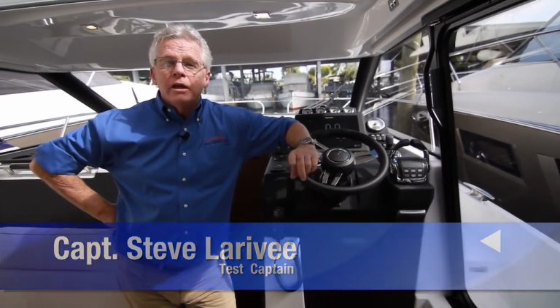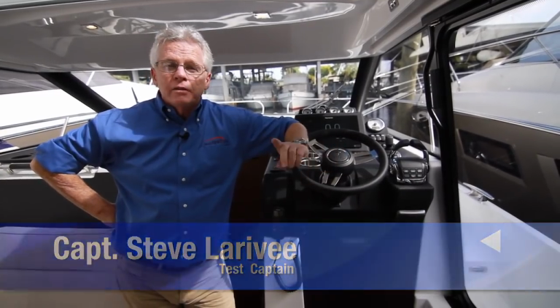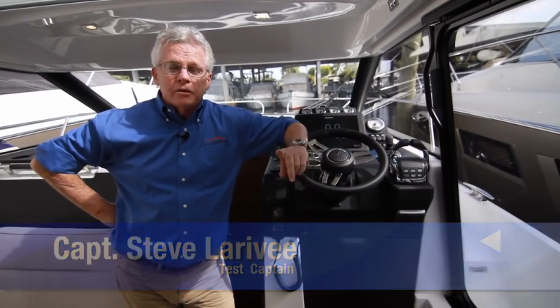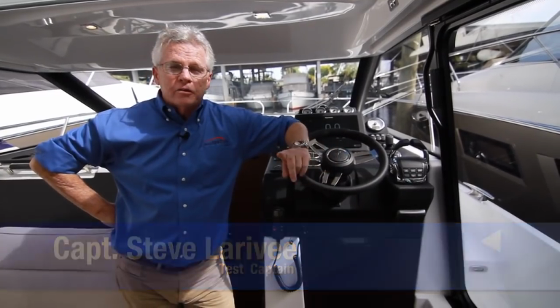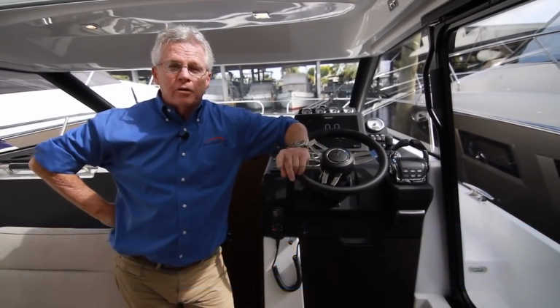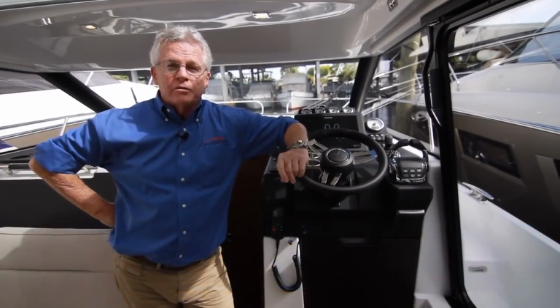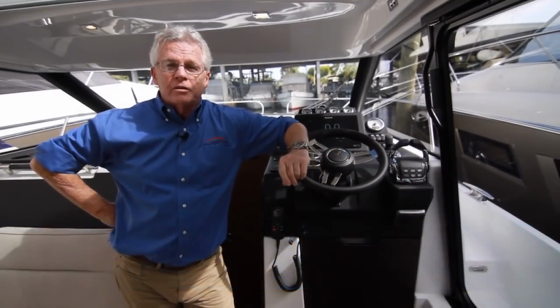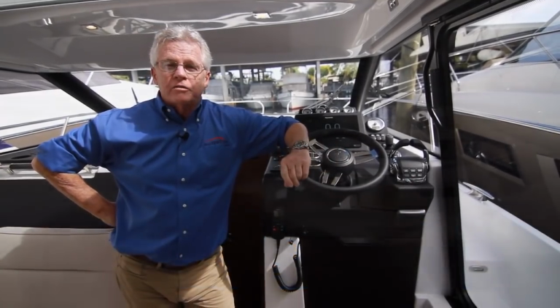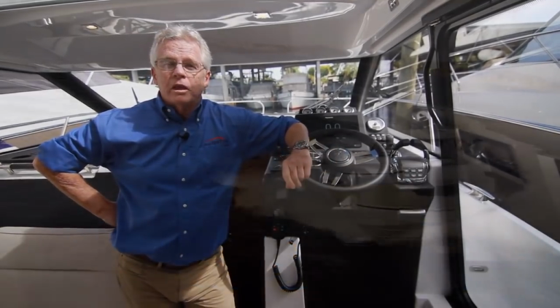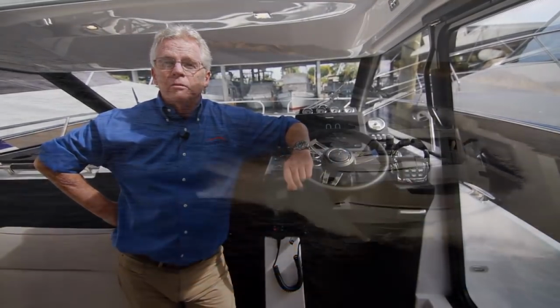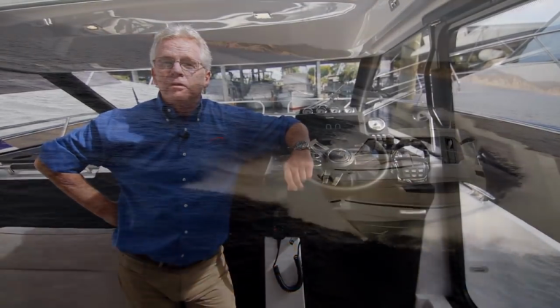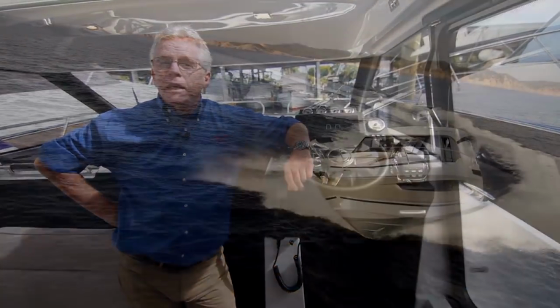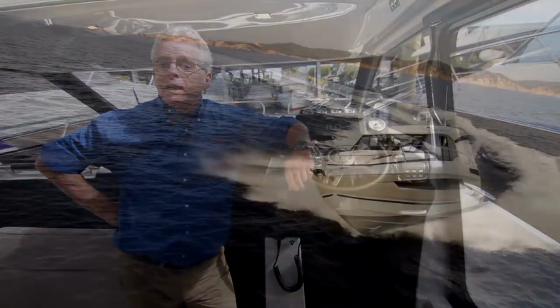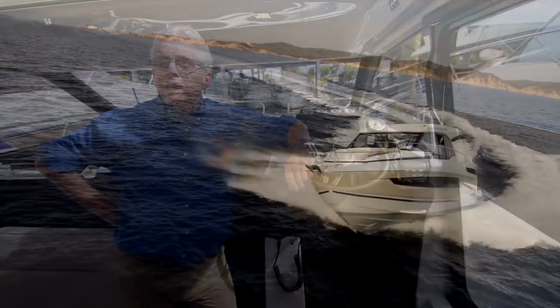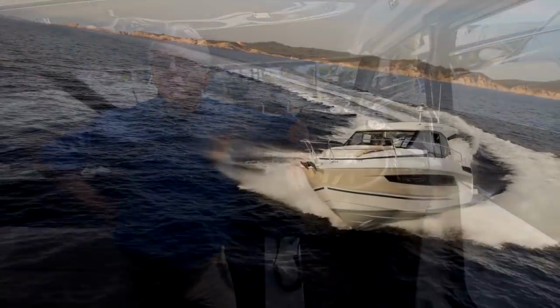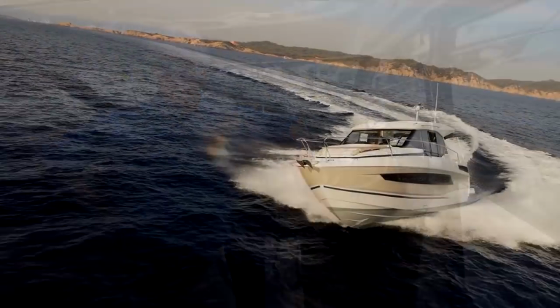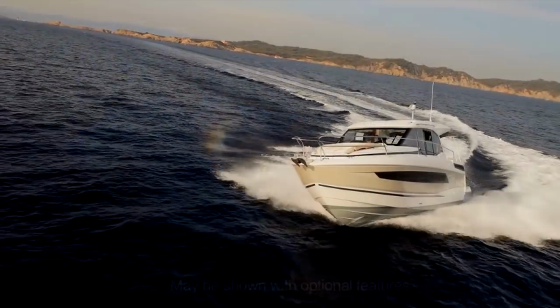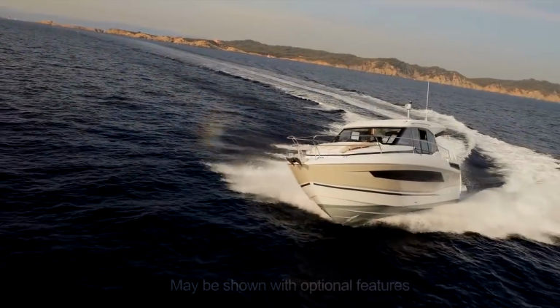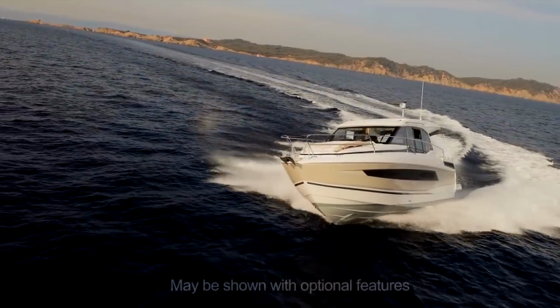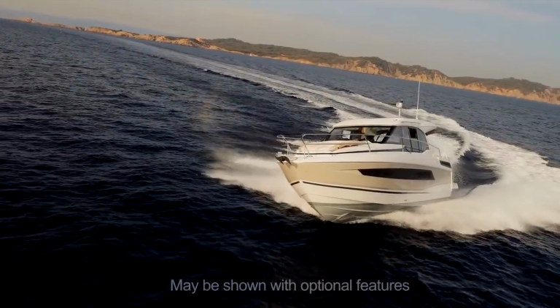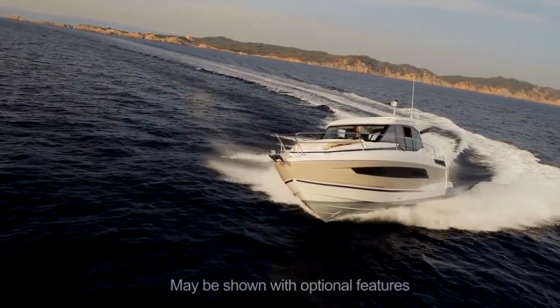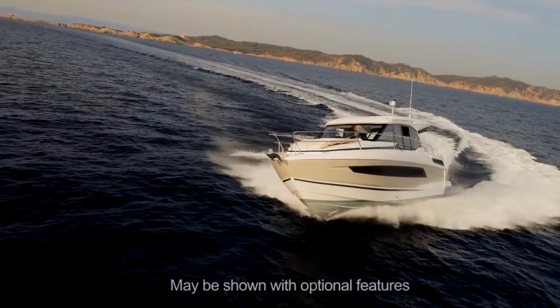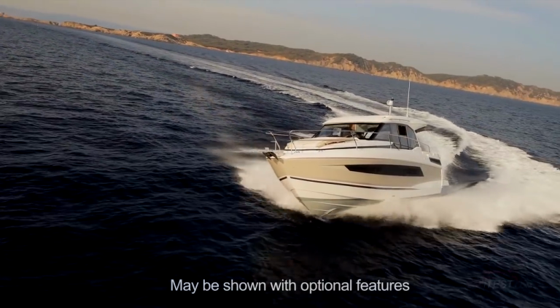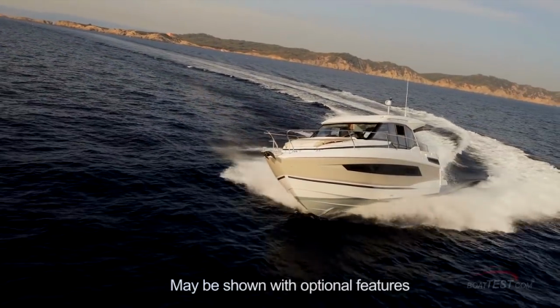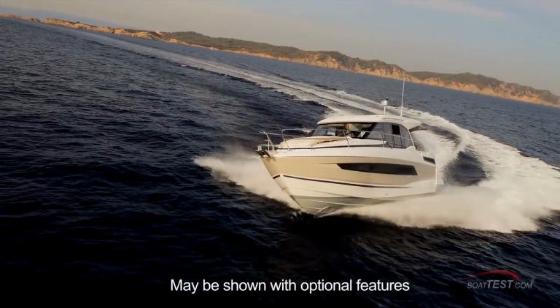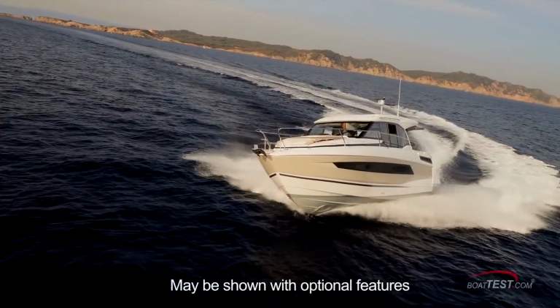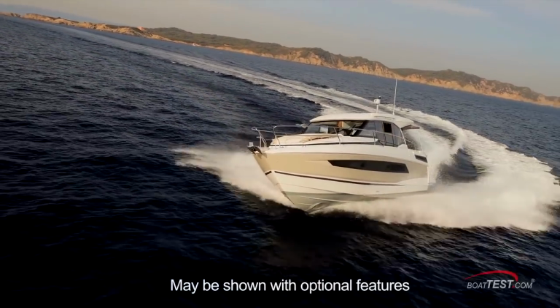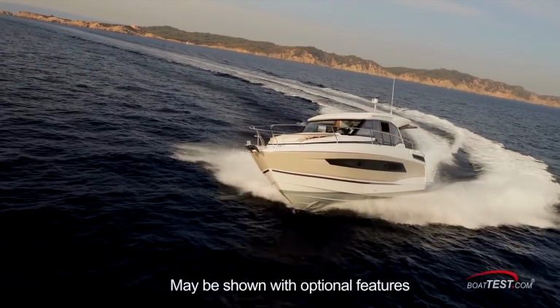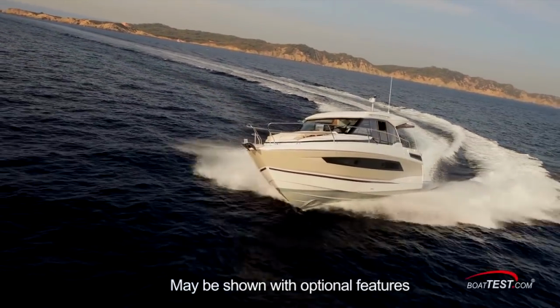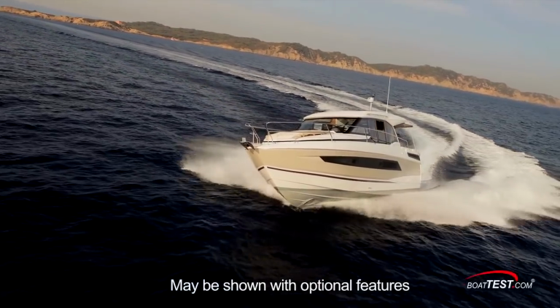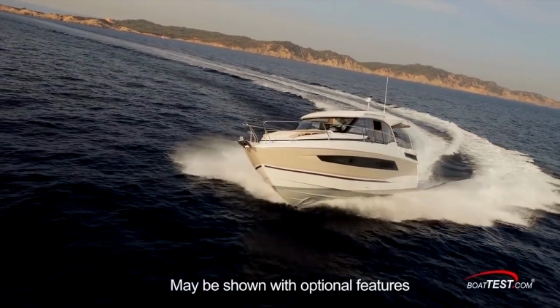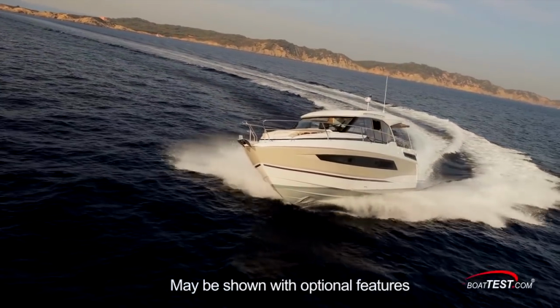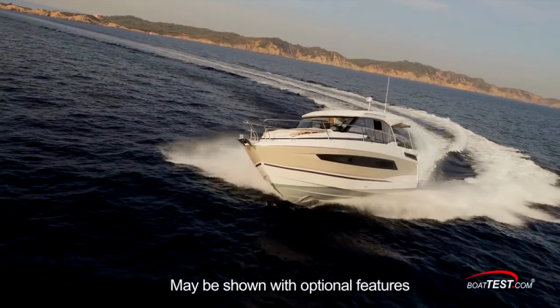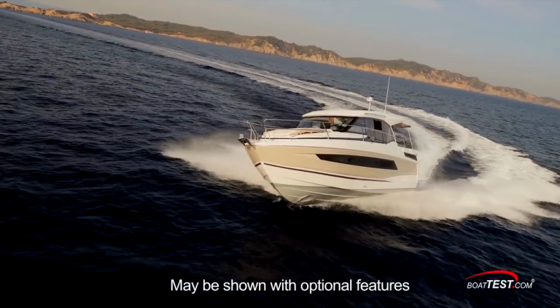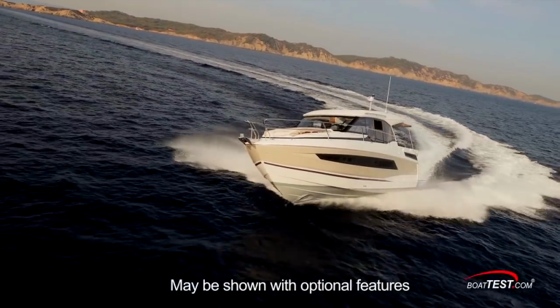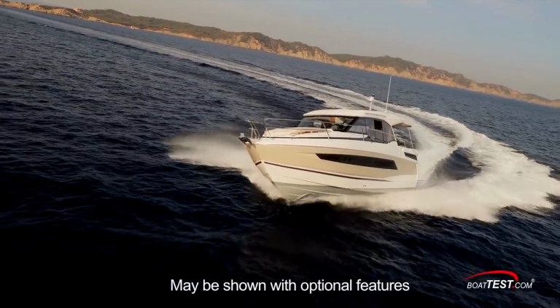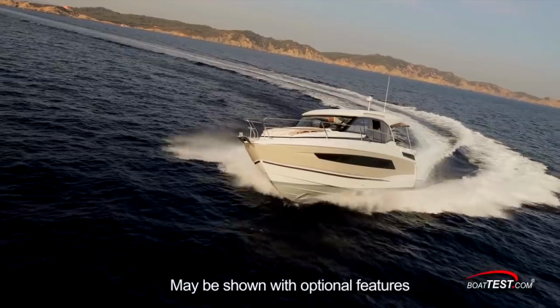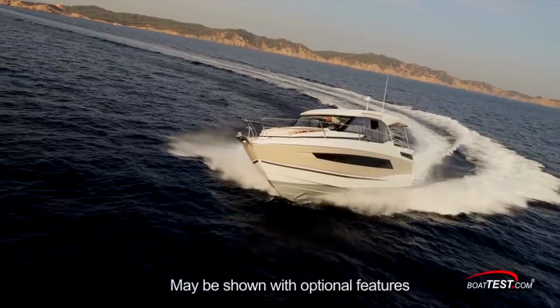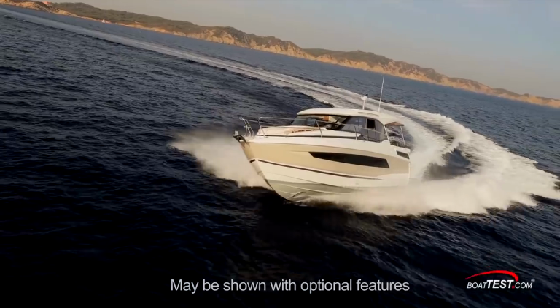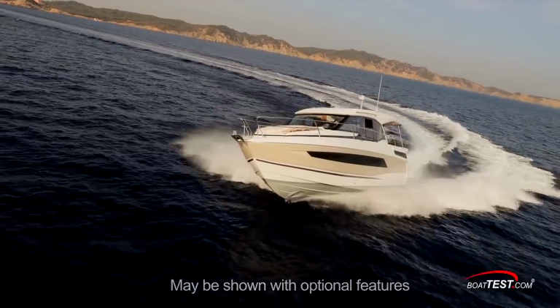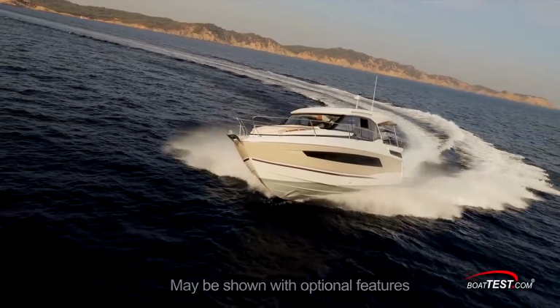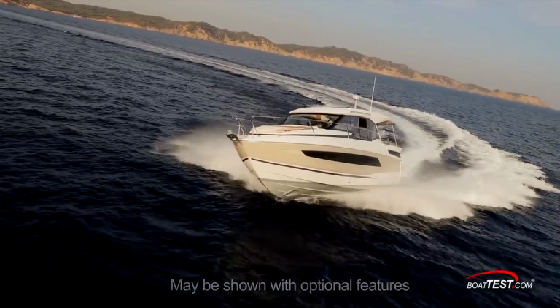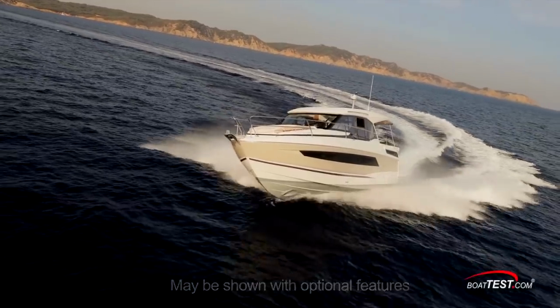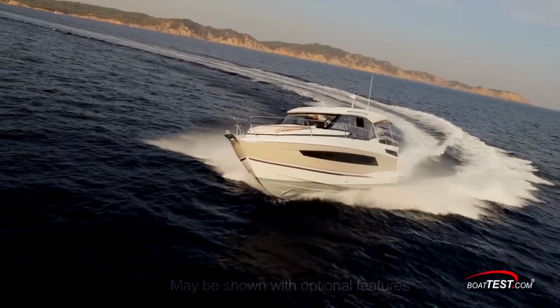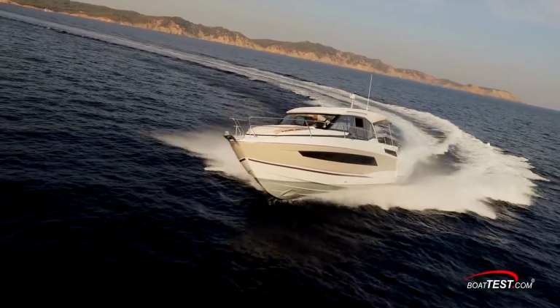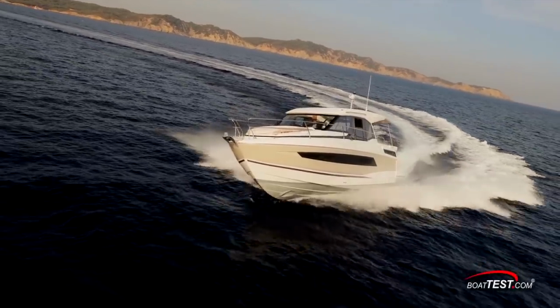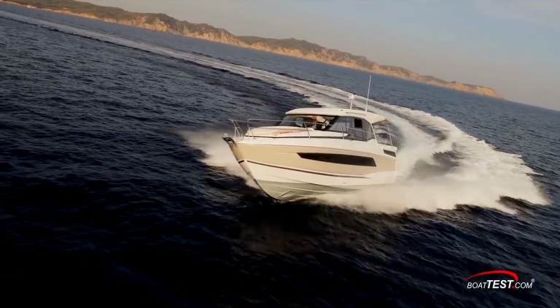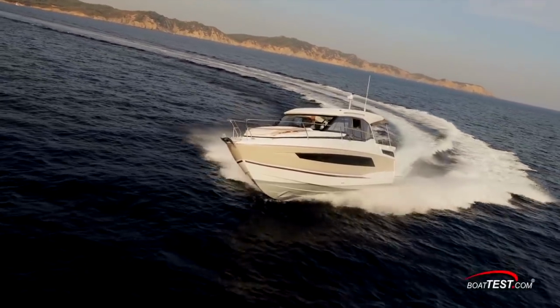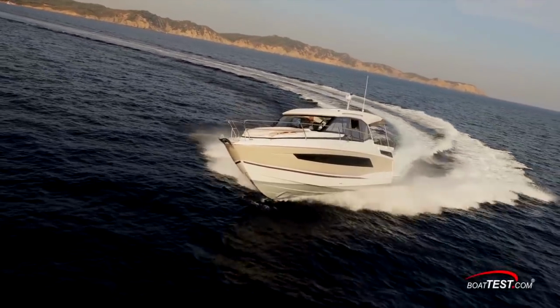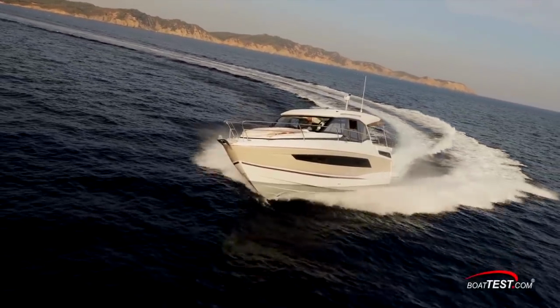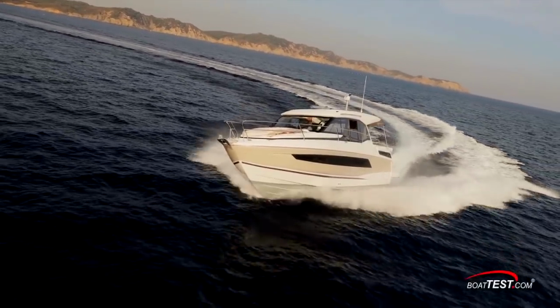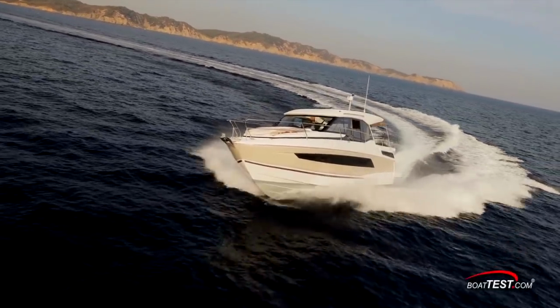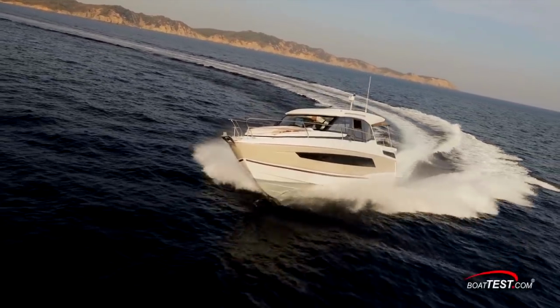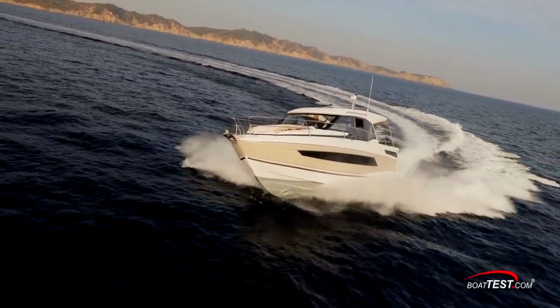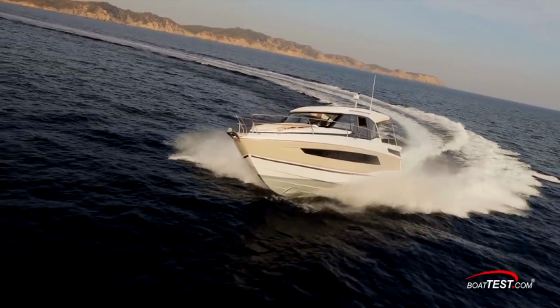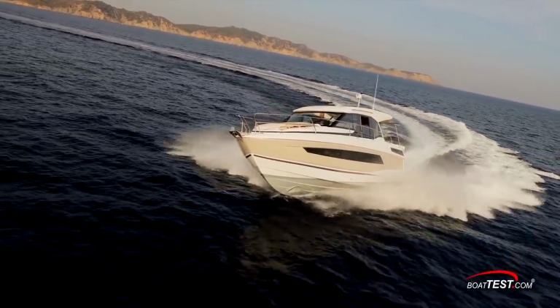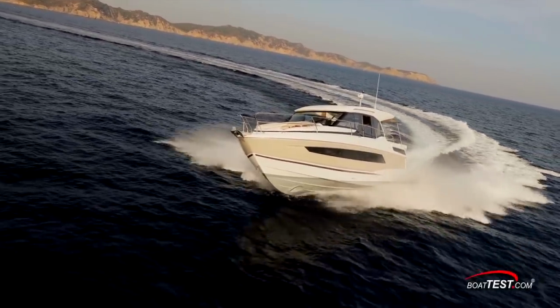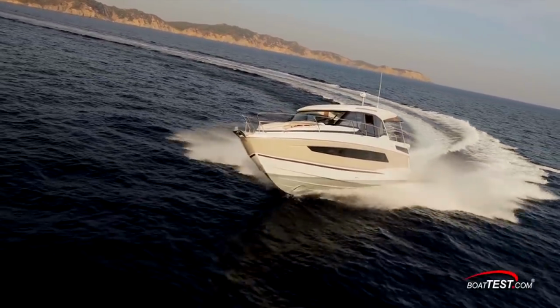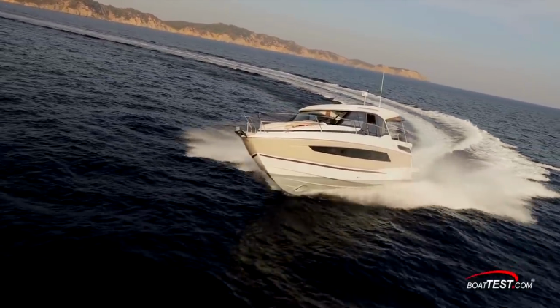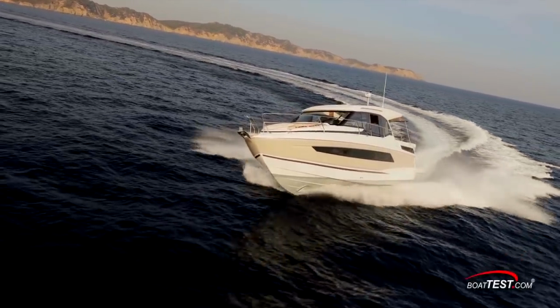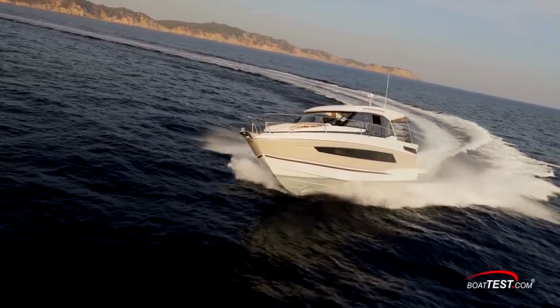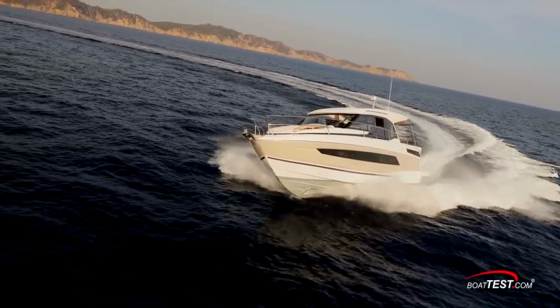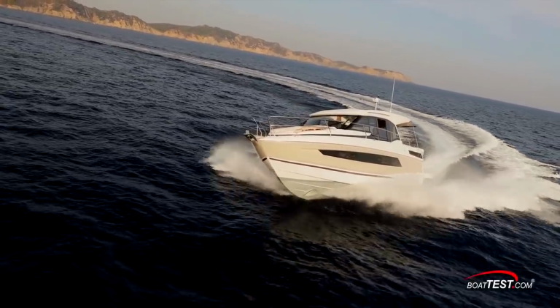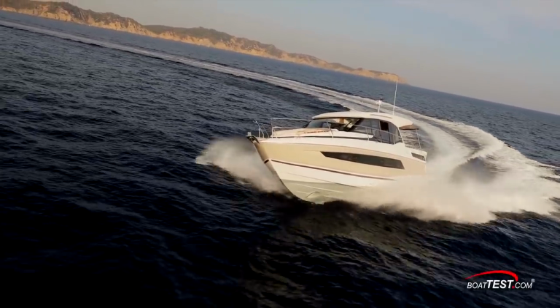This carries the same DNA as the previous models, all with versatility. I'm going to do a full sea trial and see how she performs.